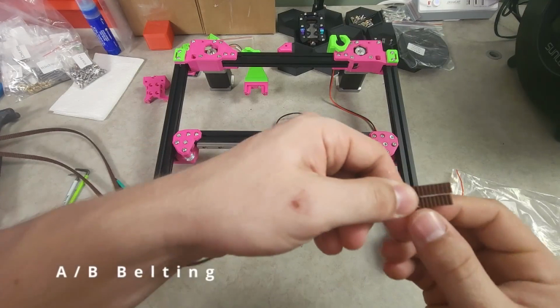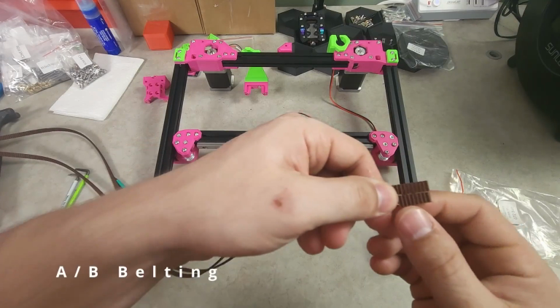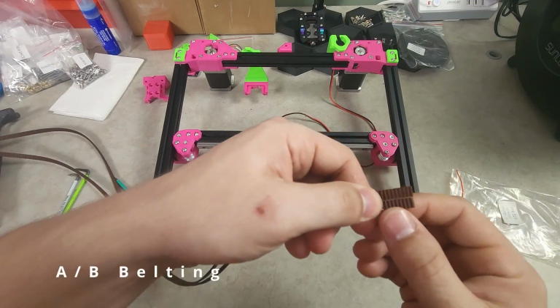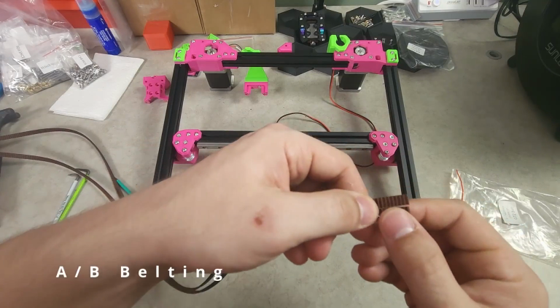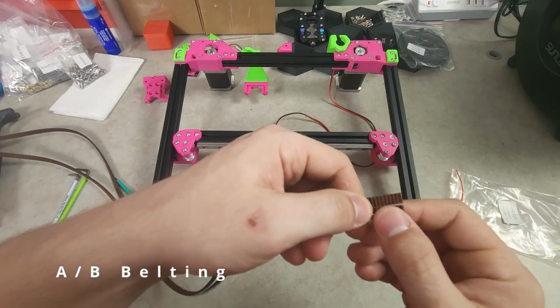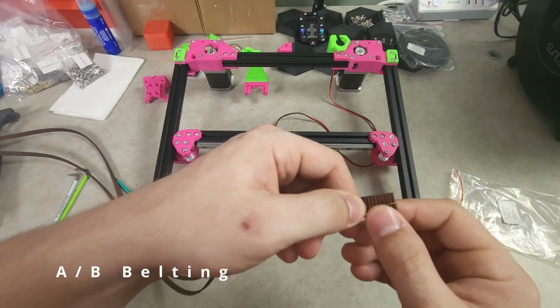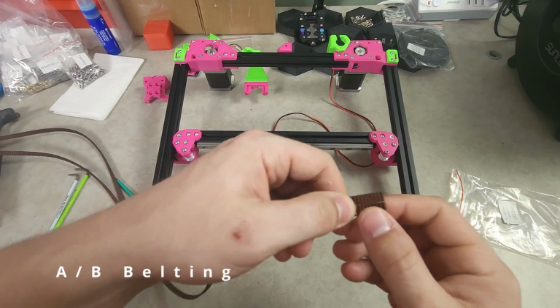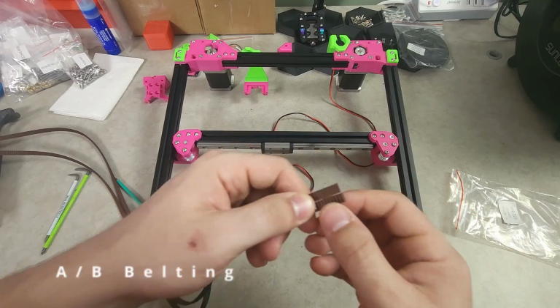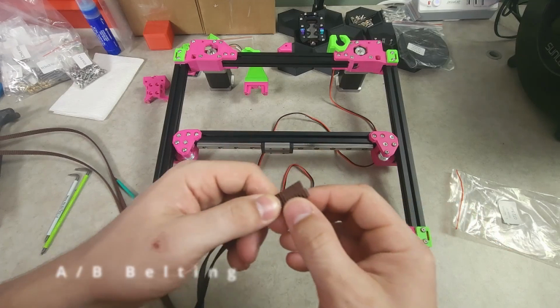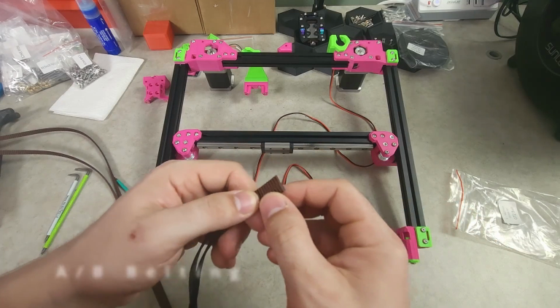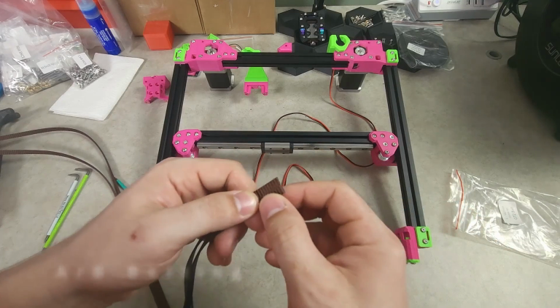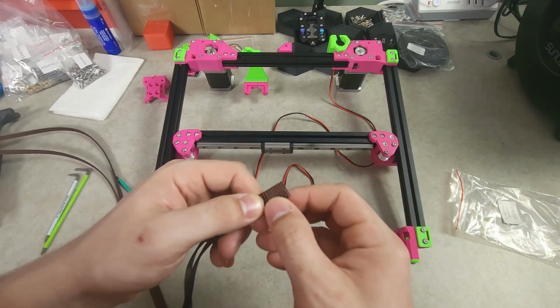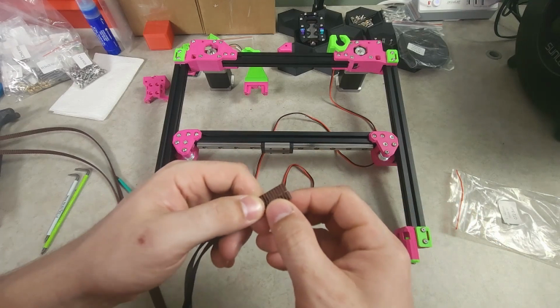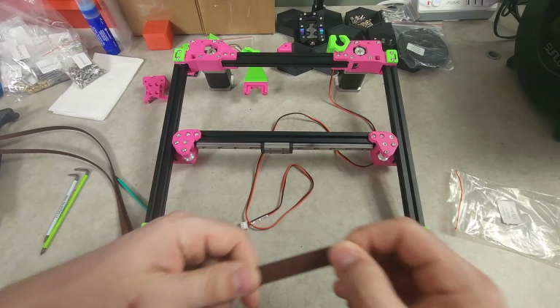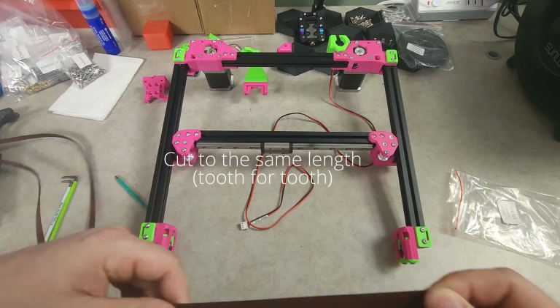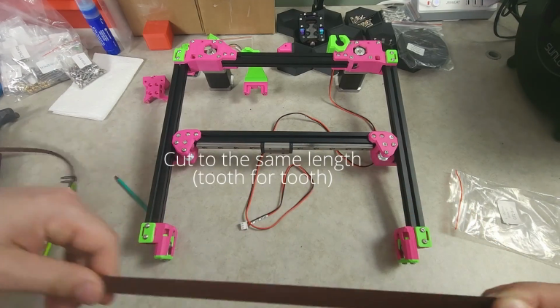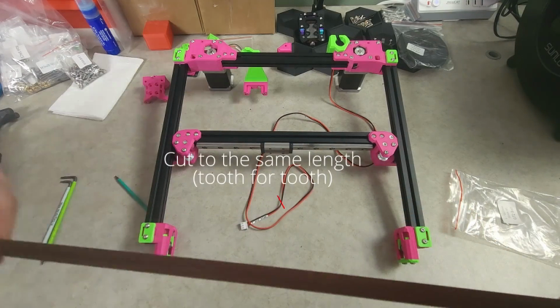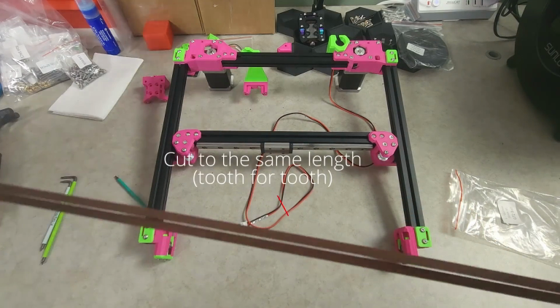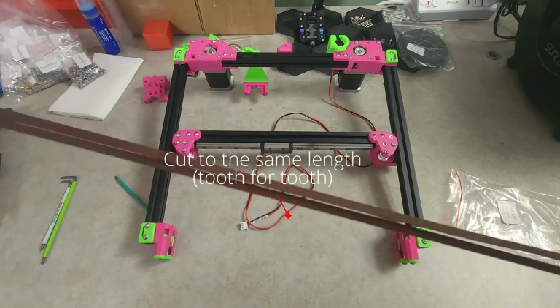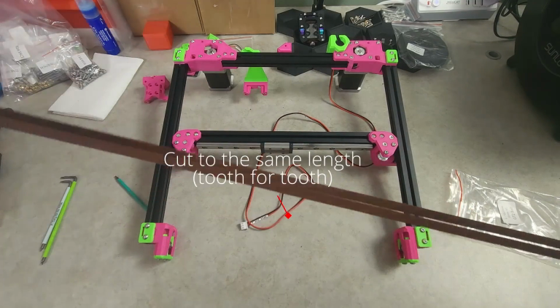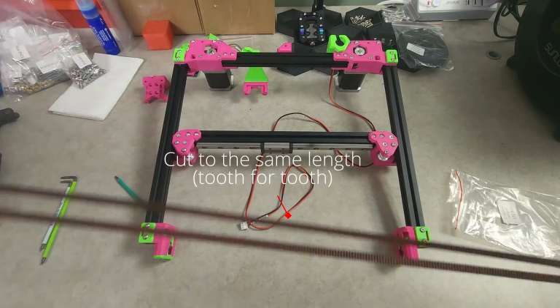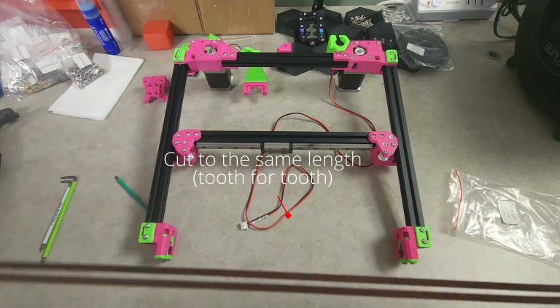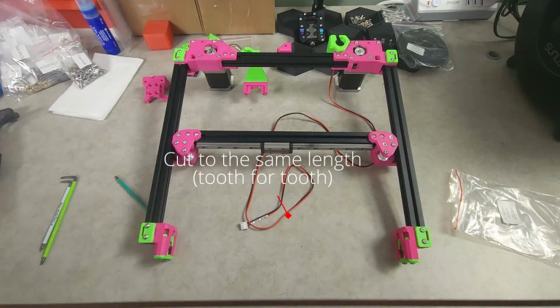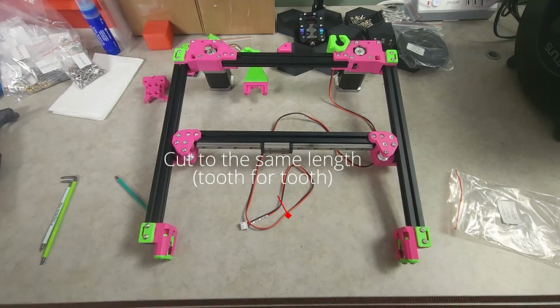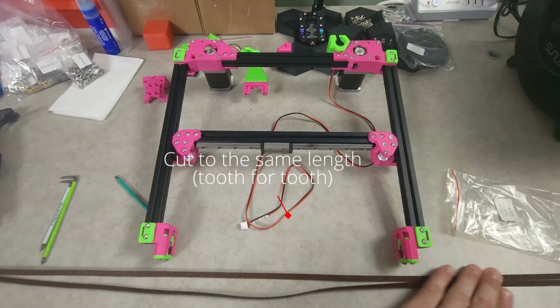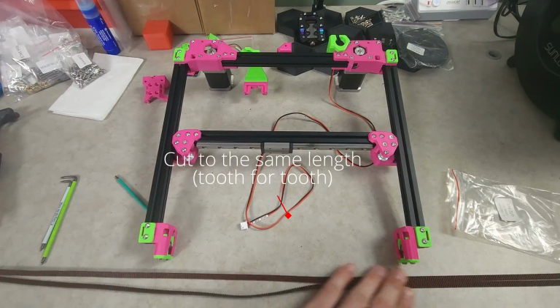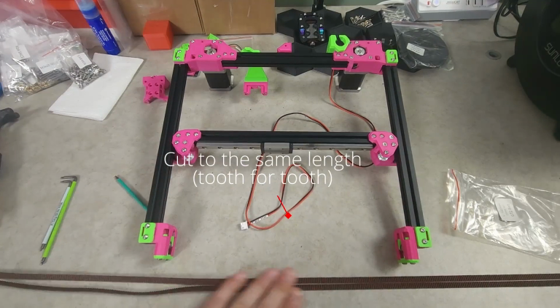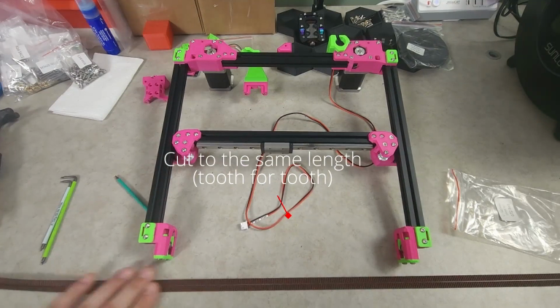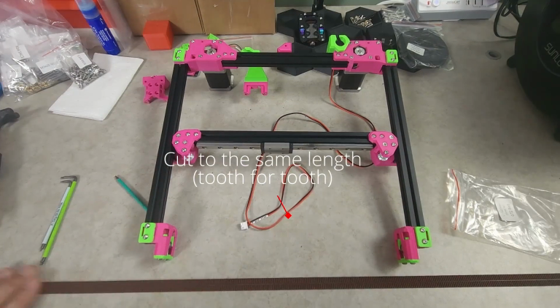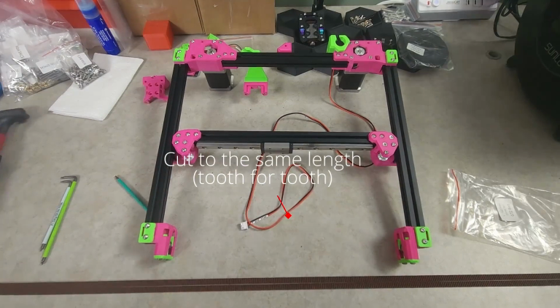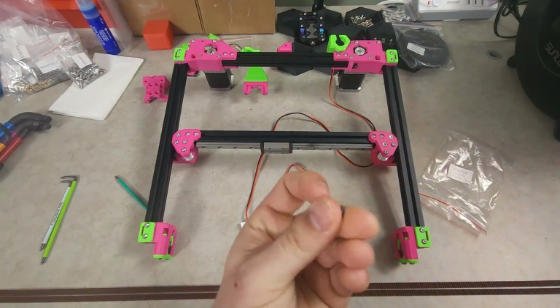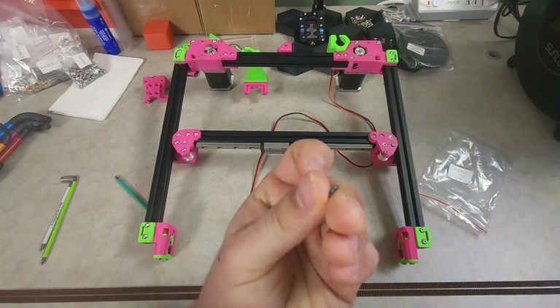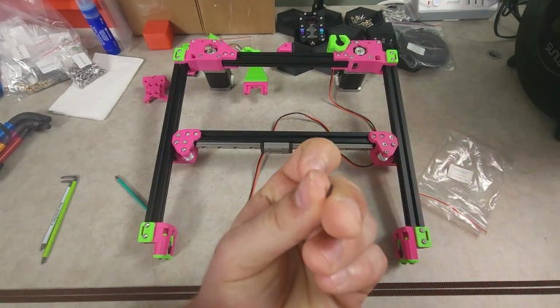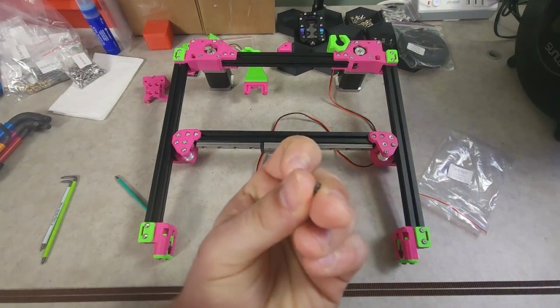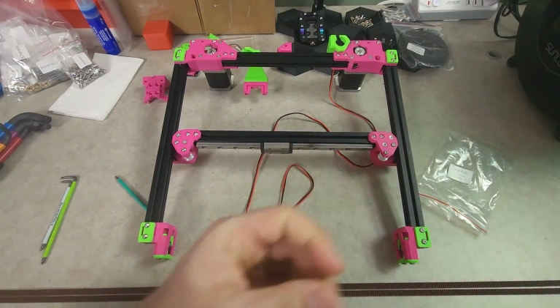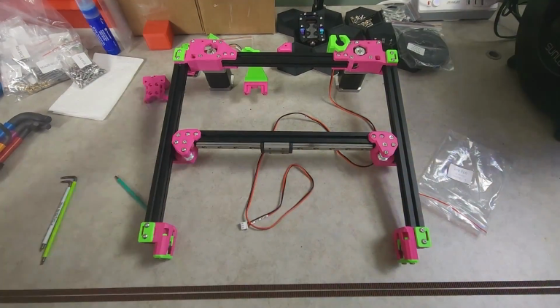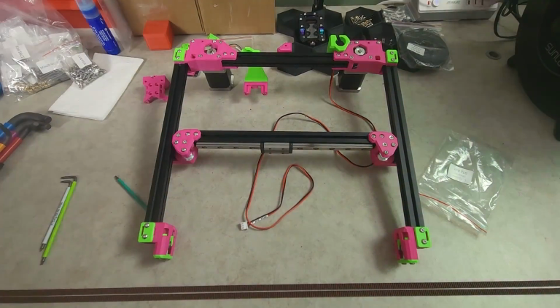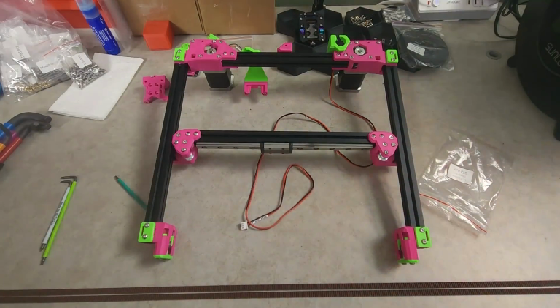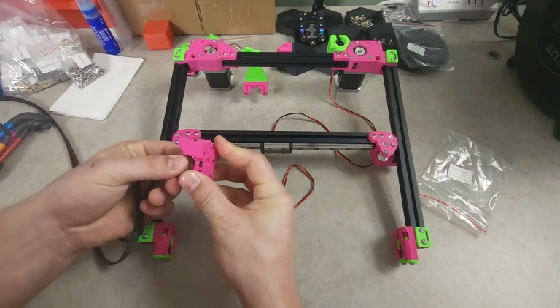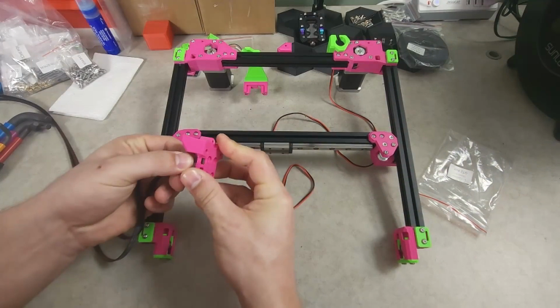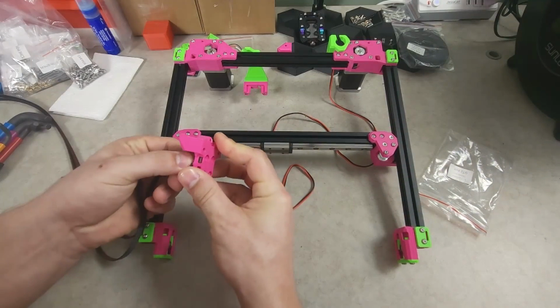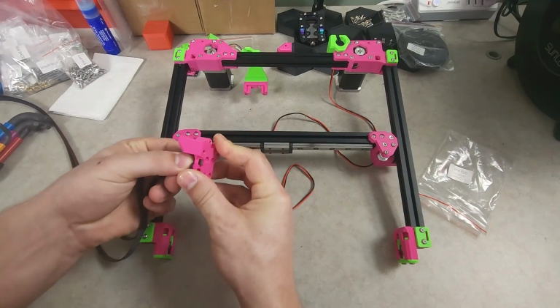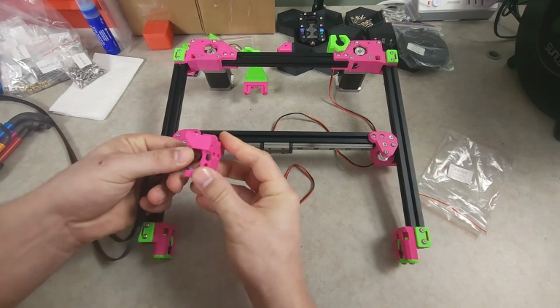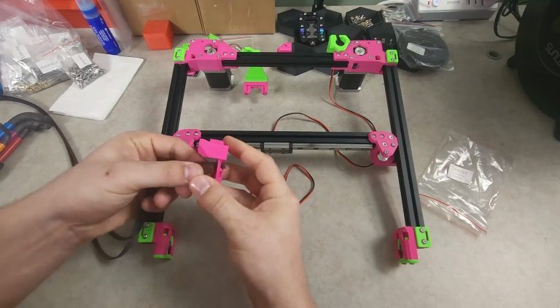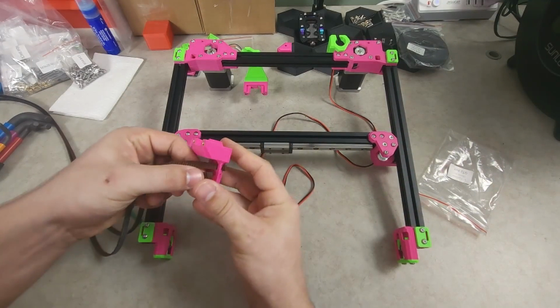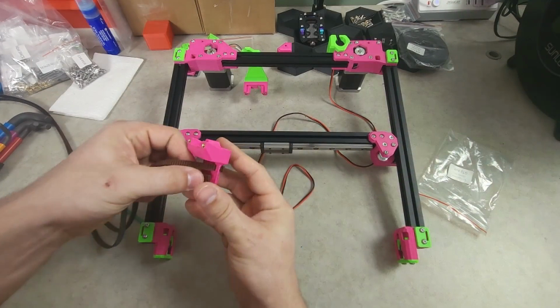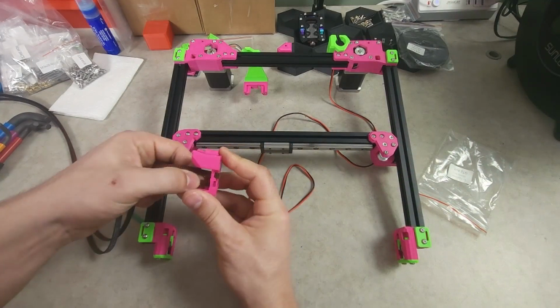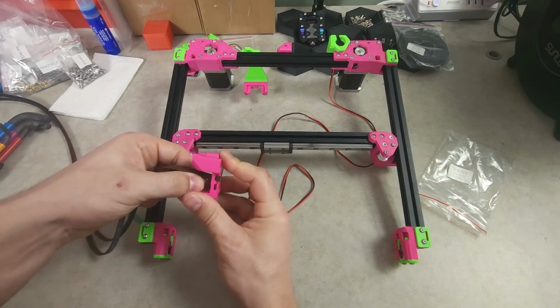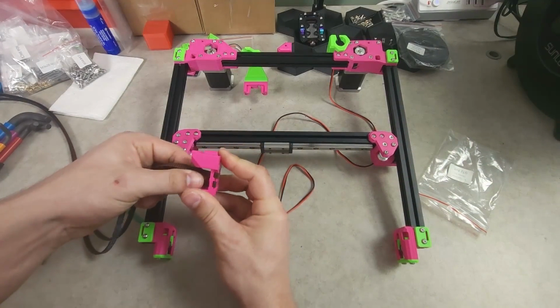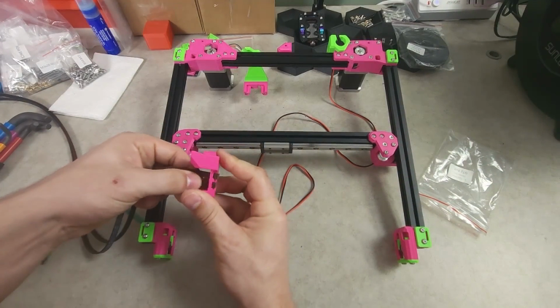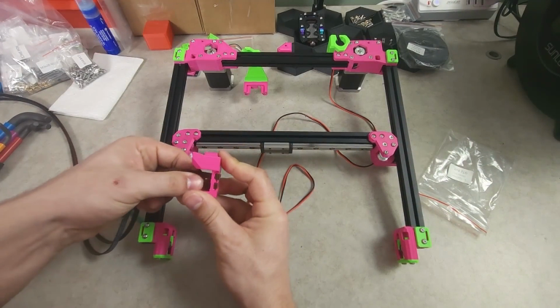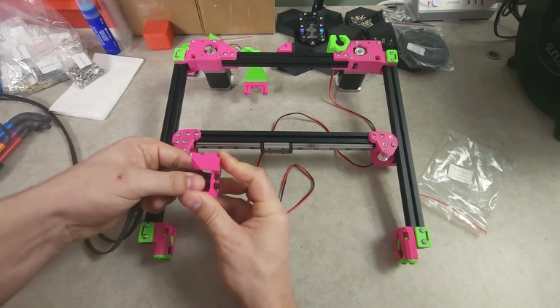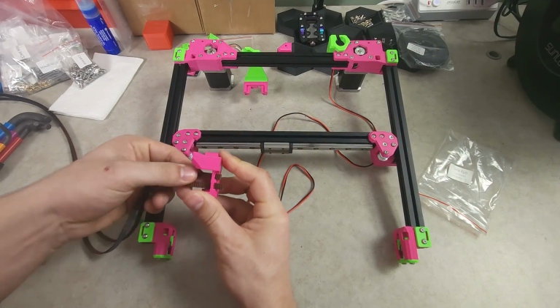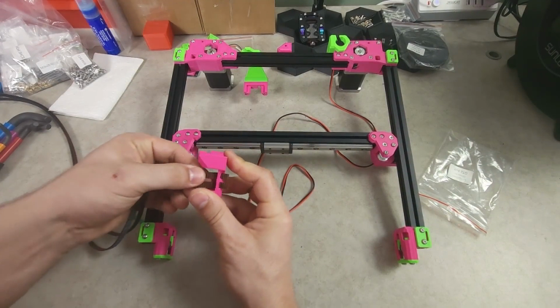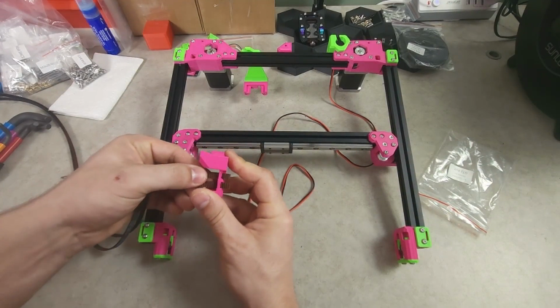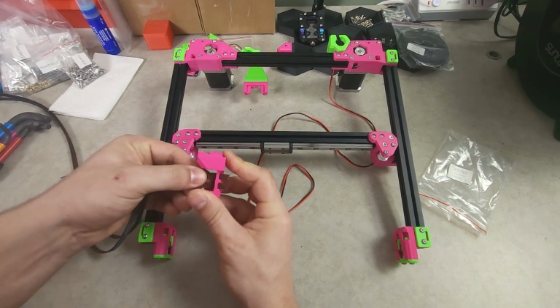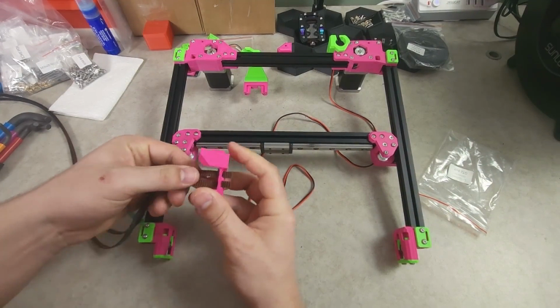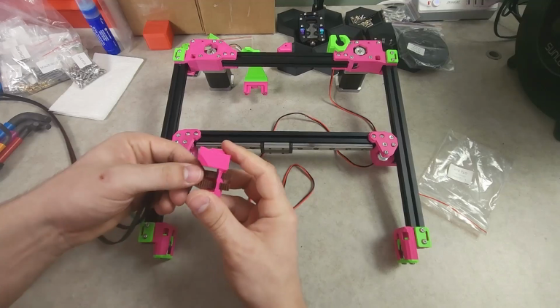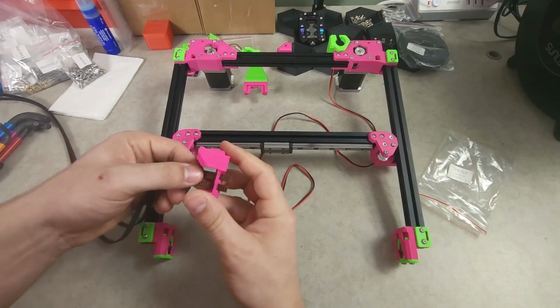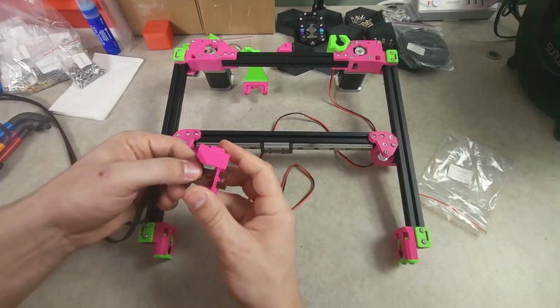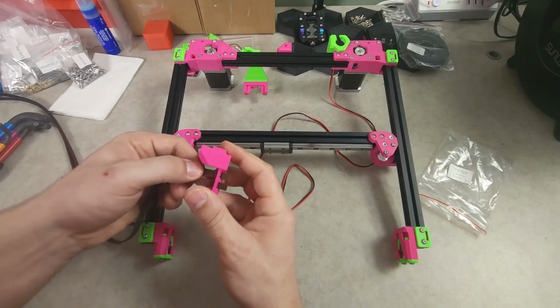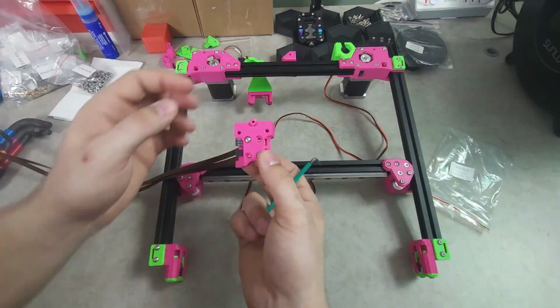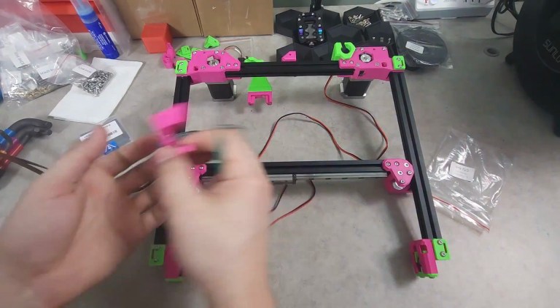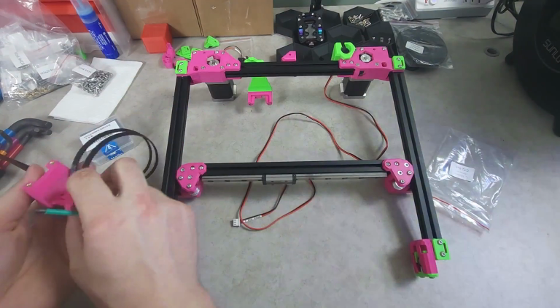To reduce your chances of having belt-related racking, it is important to cut both belts the exact same length, tooth for tooth.